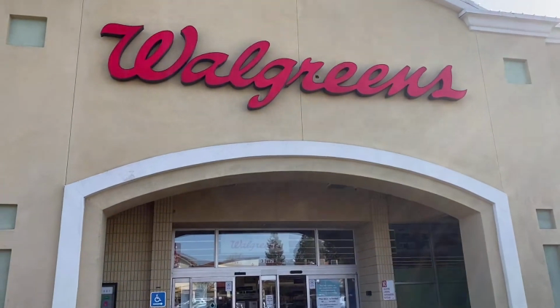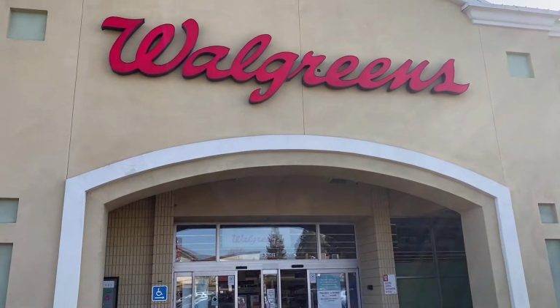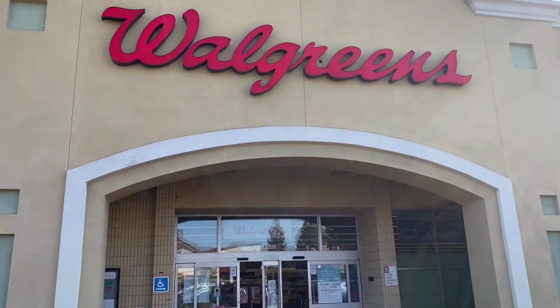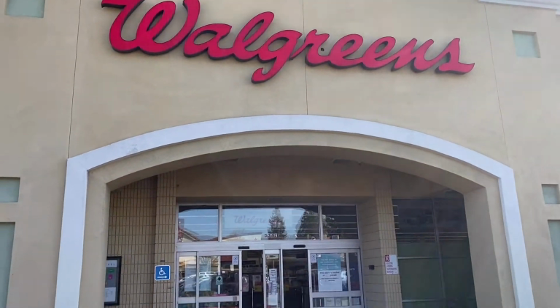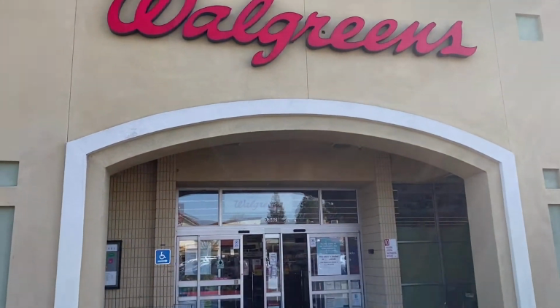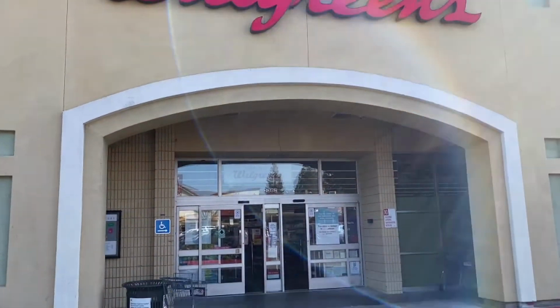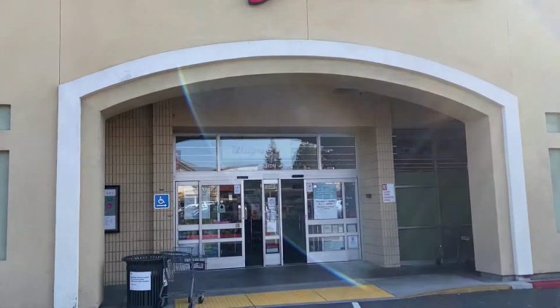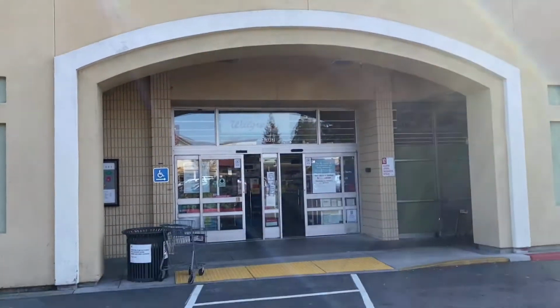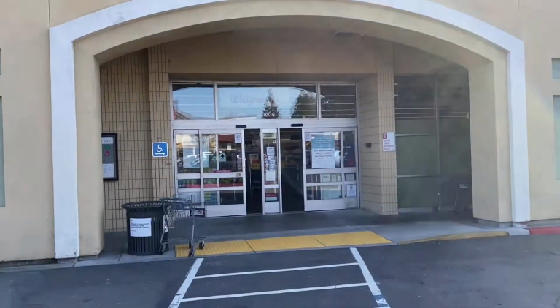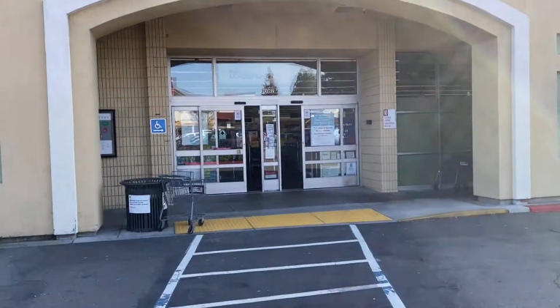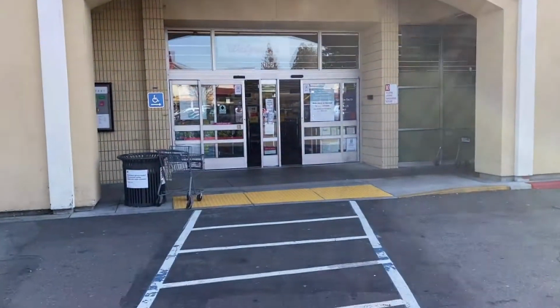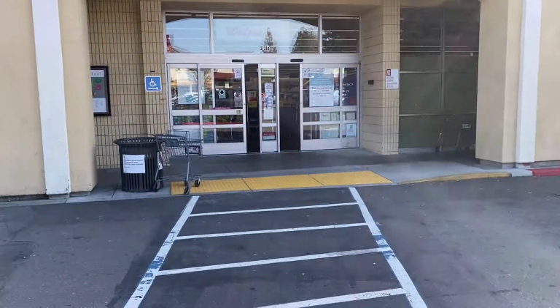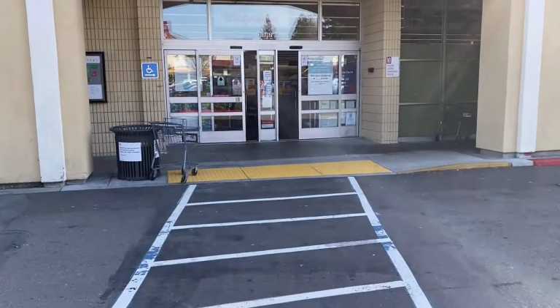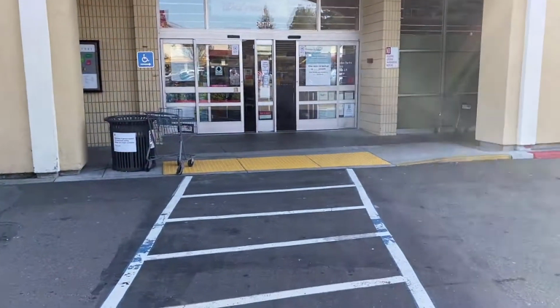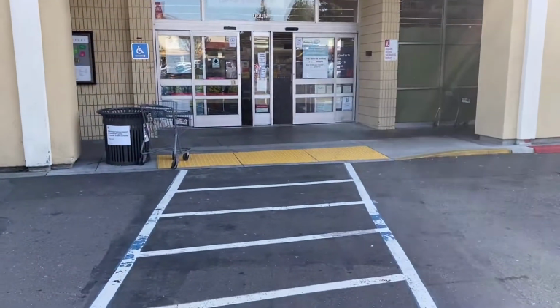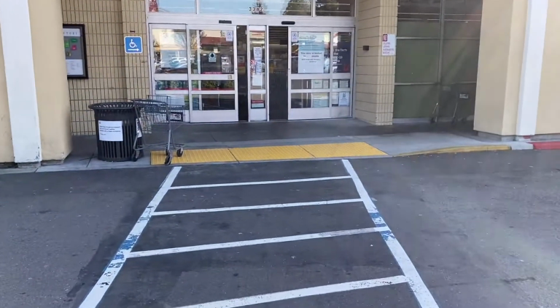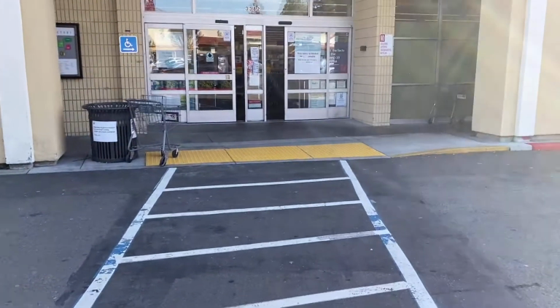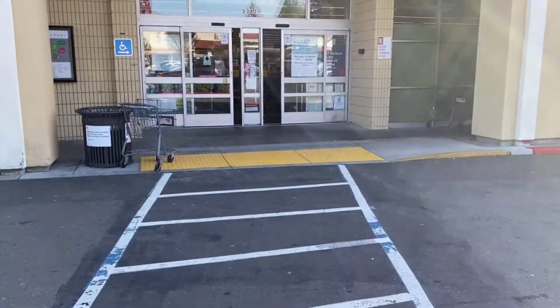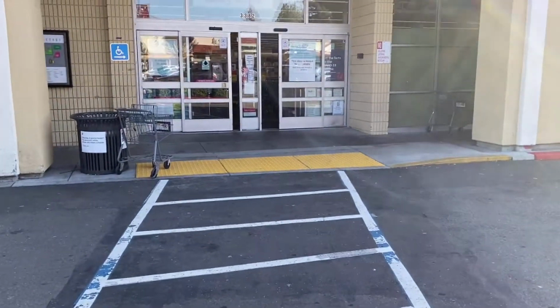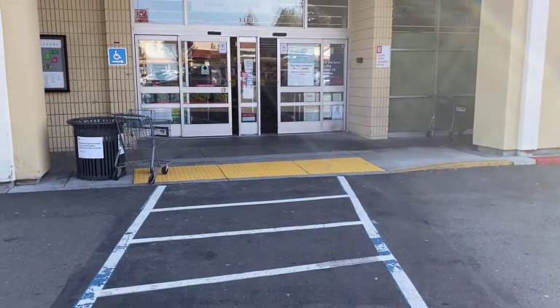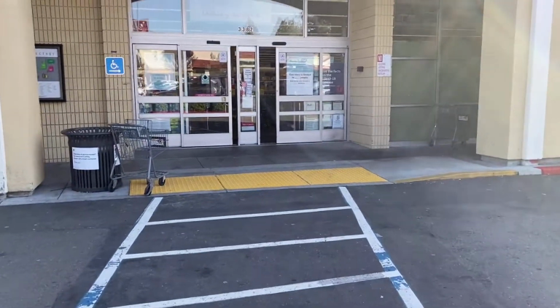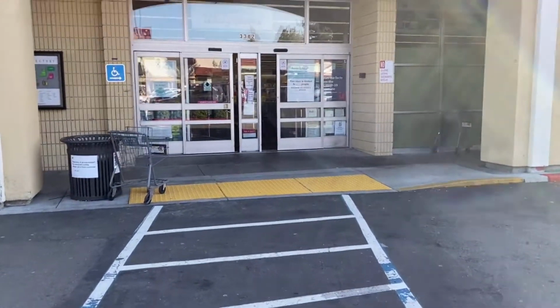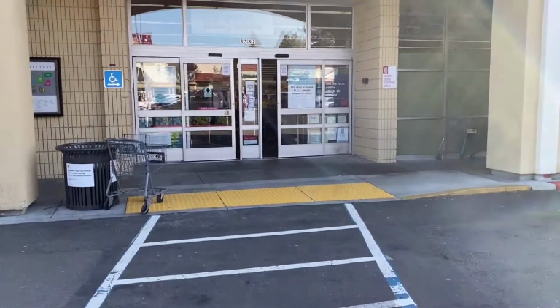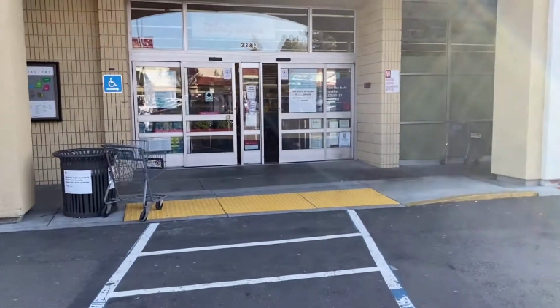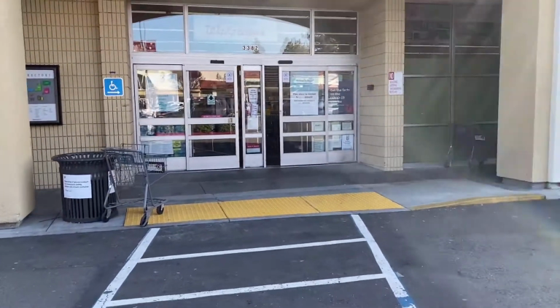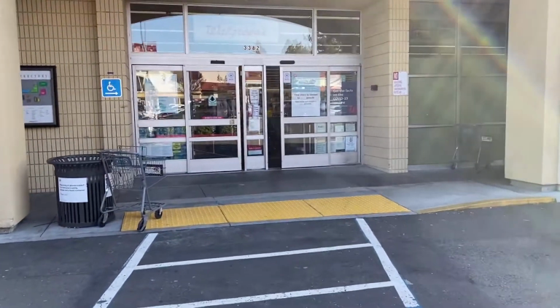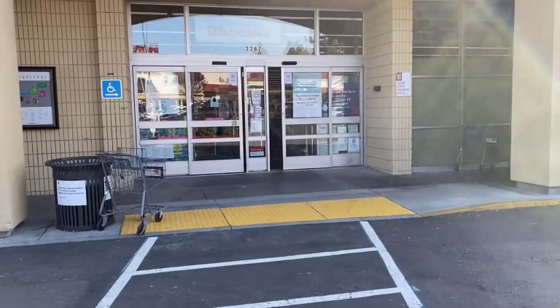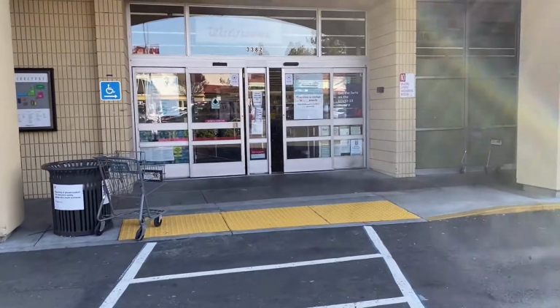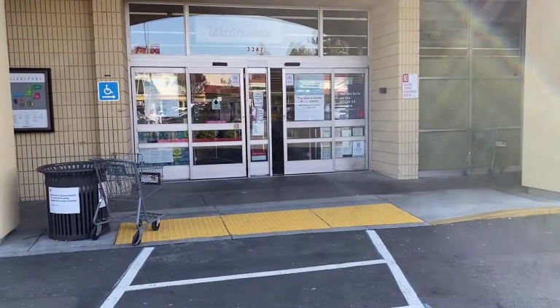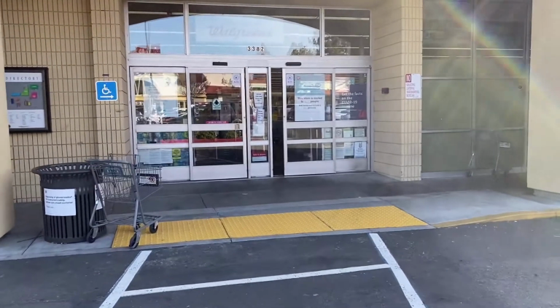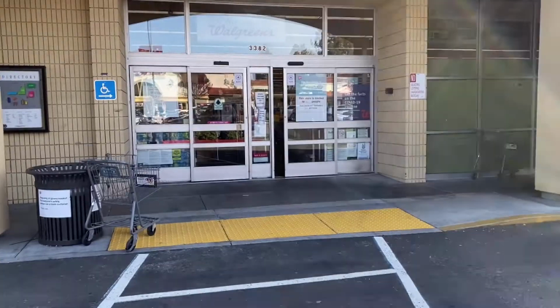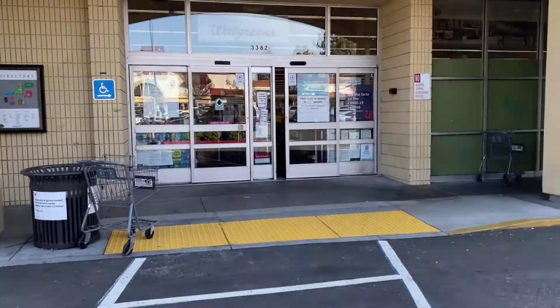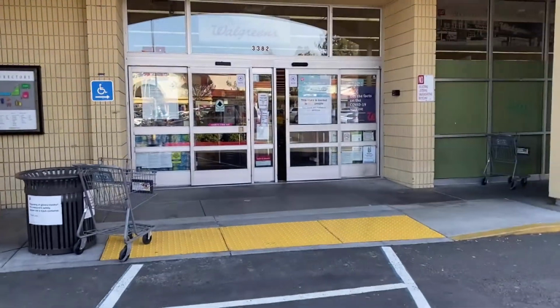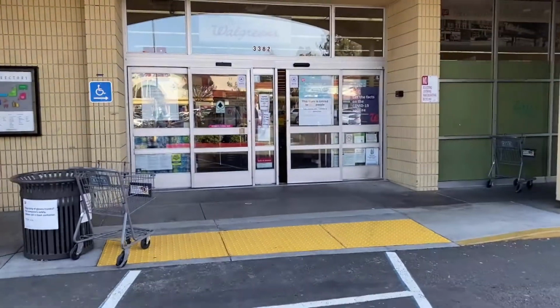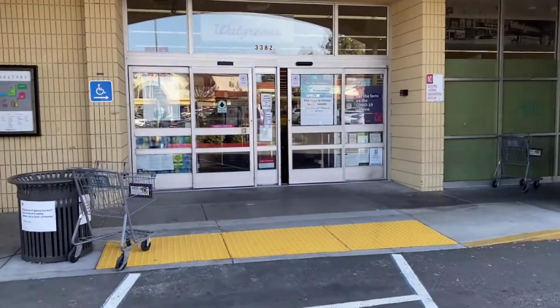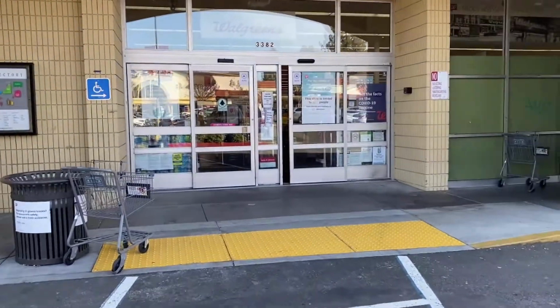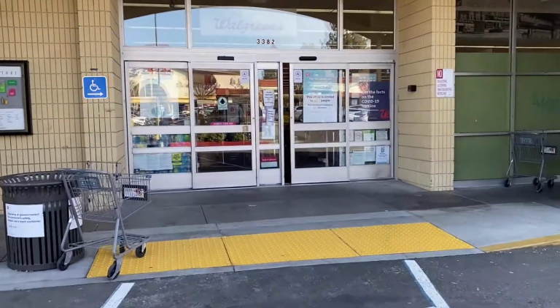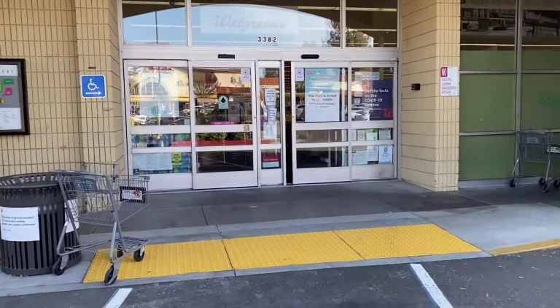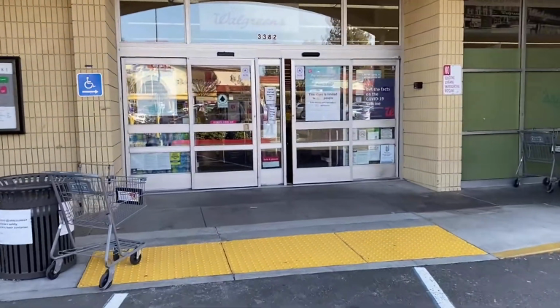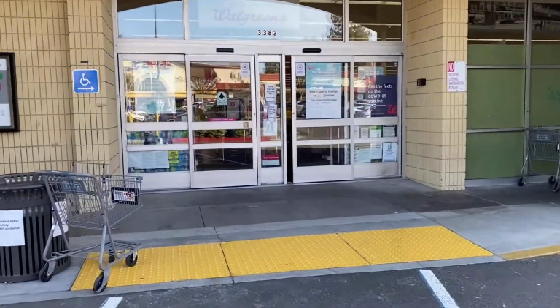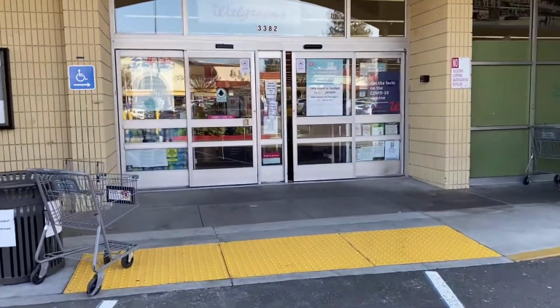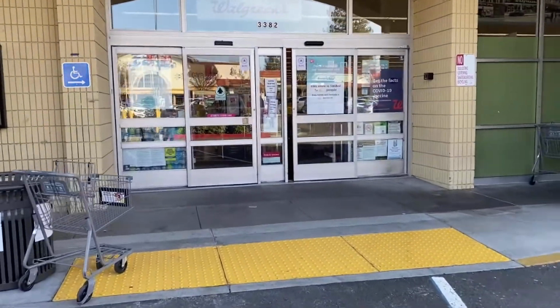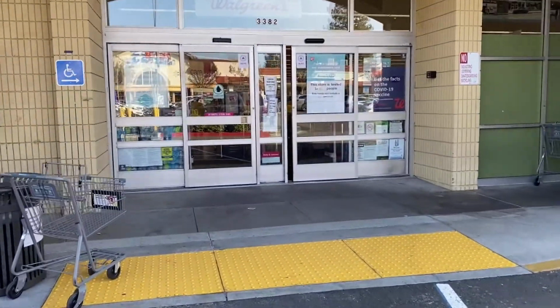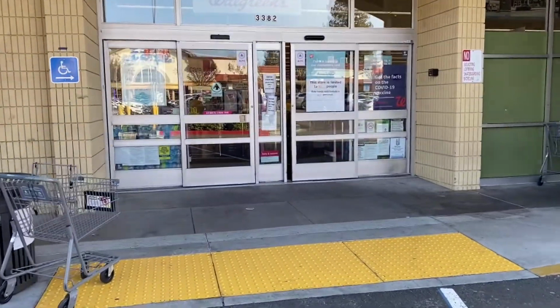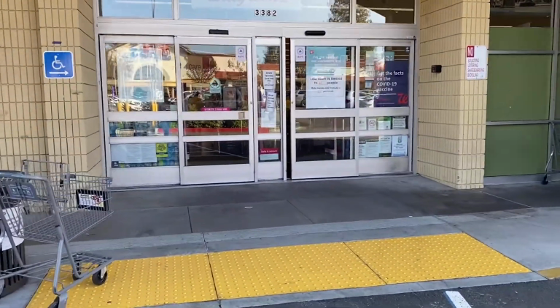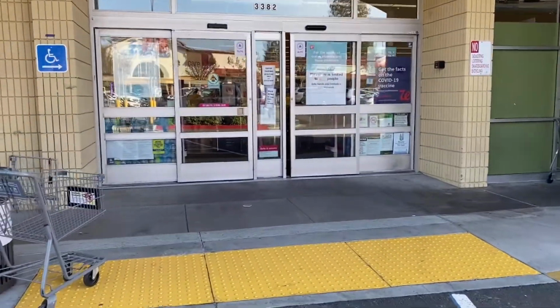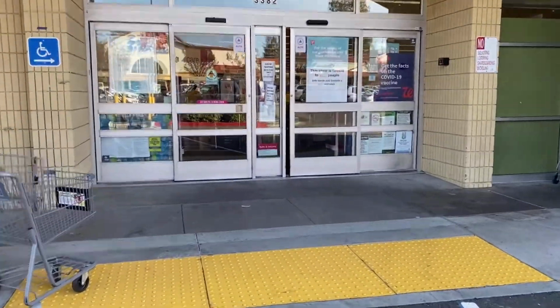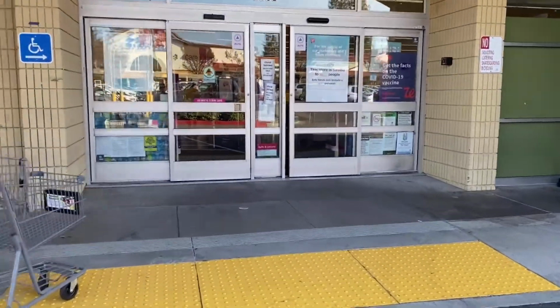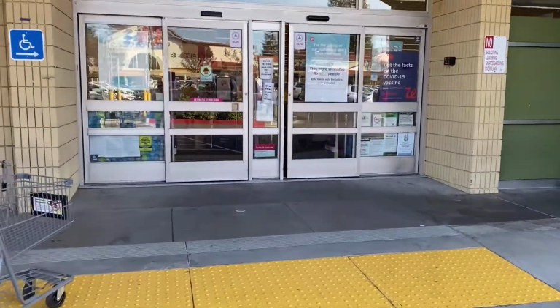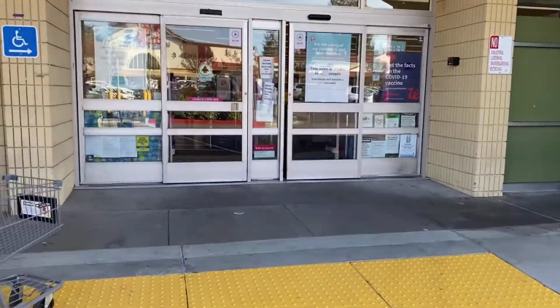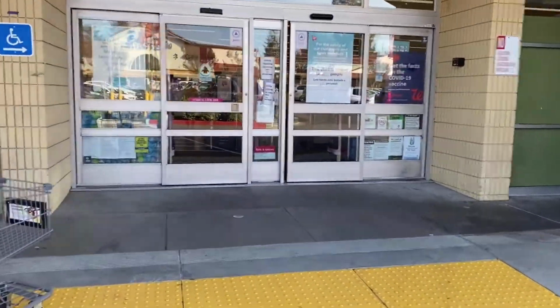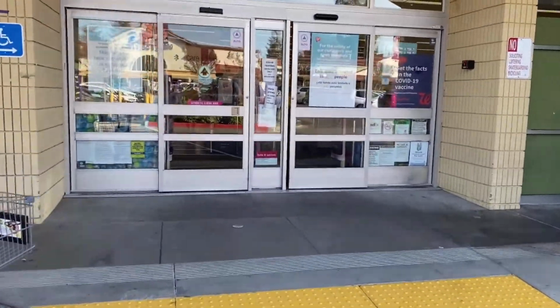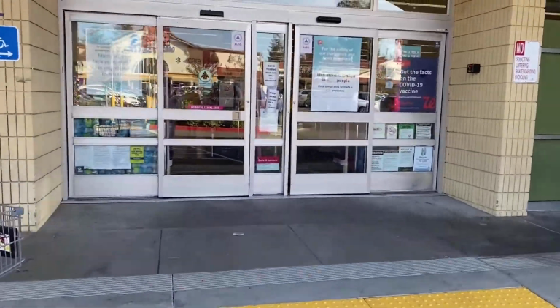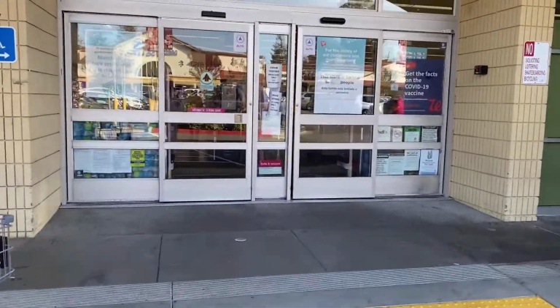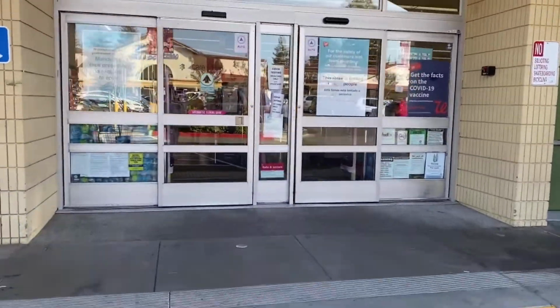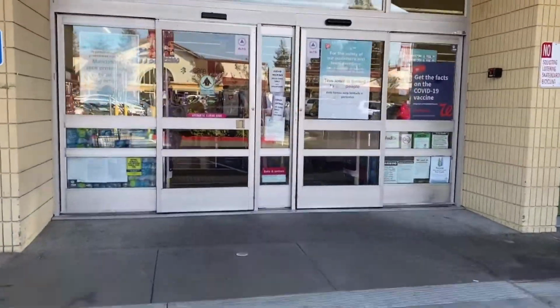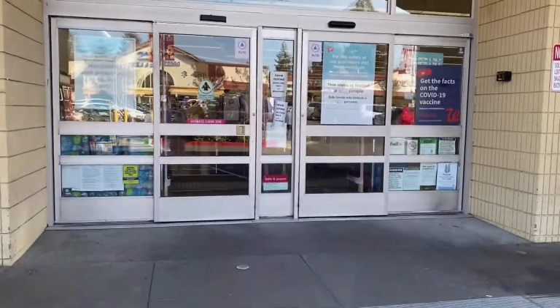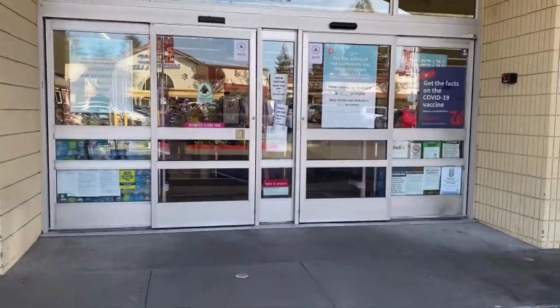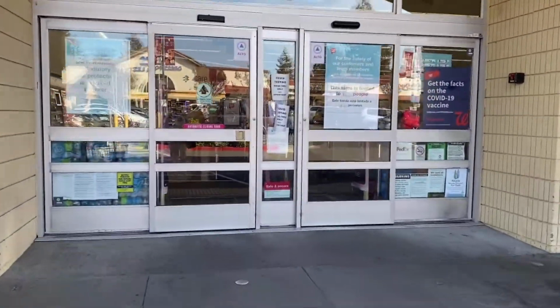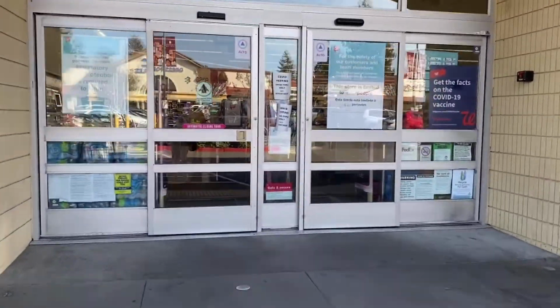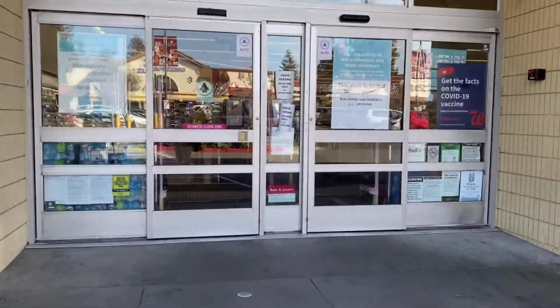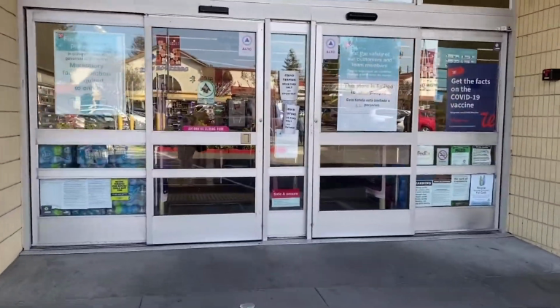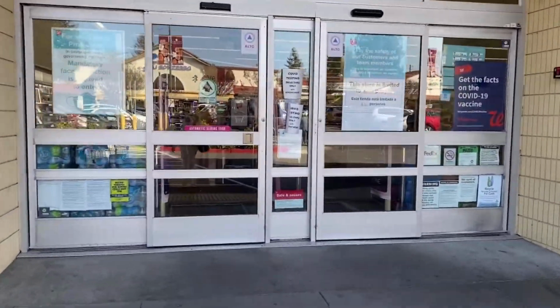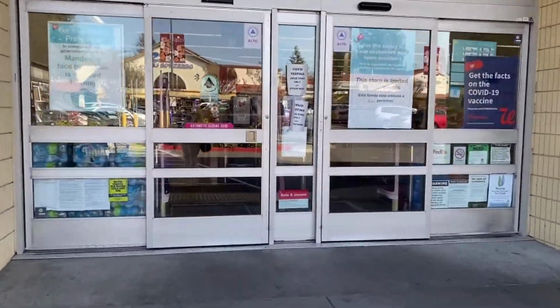I'm at Walgreens this week for the week of 3/14 and 3/20, and we're going to go over my haul at Walgreens.